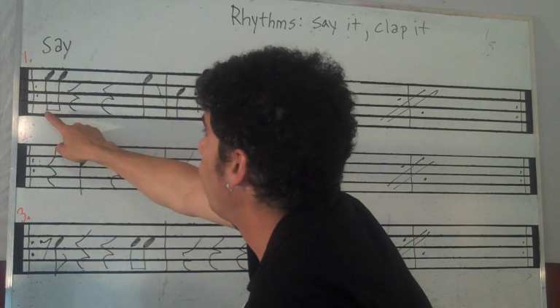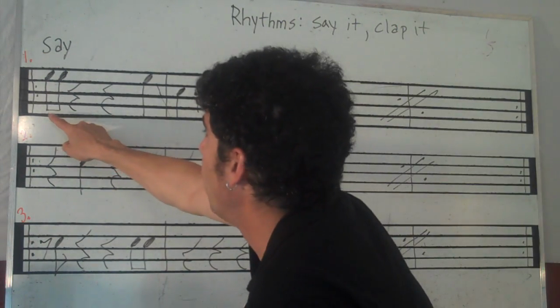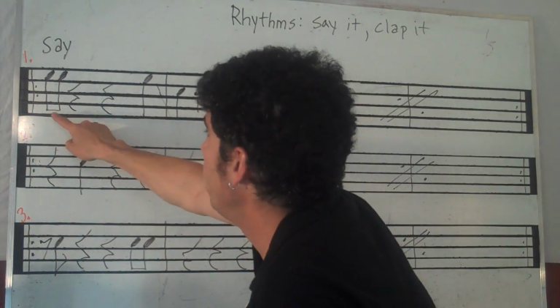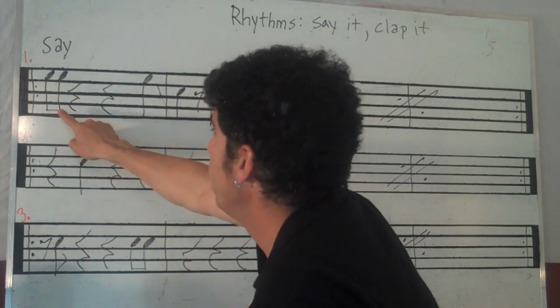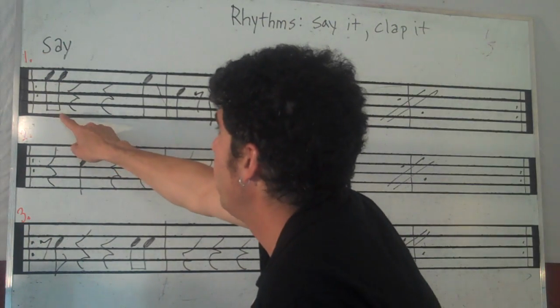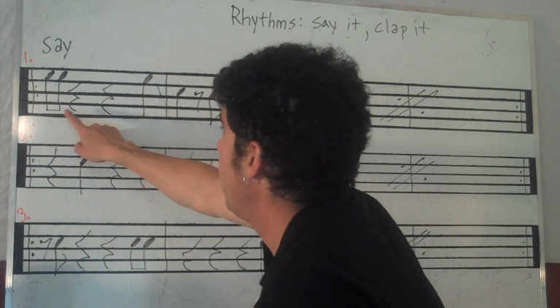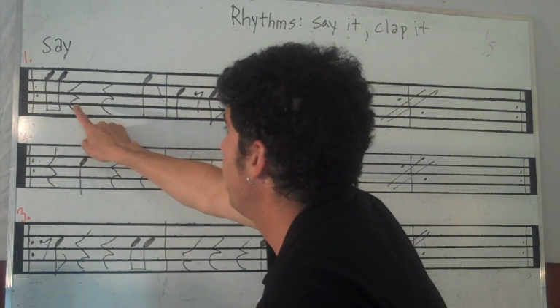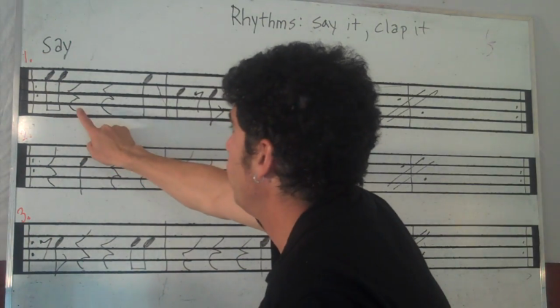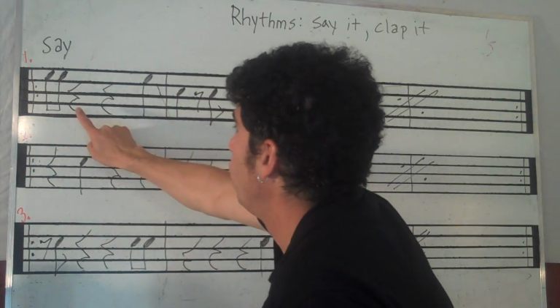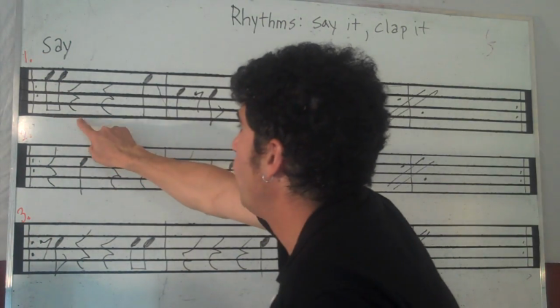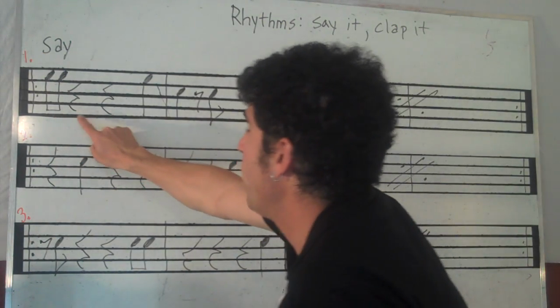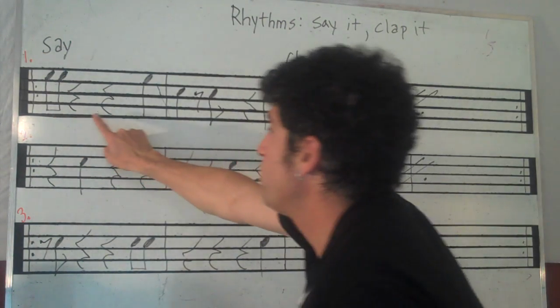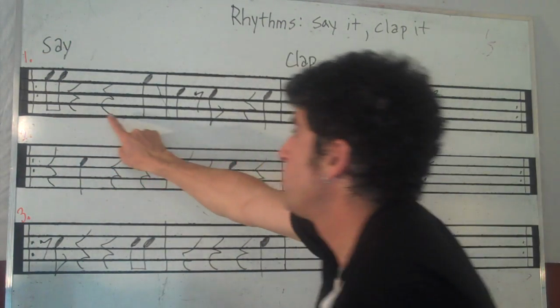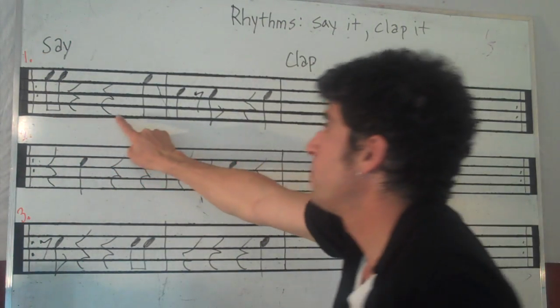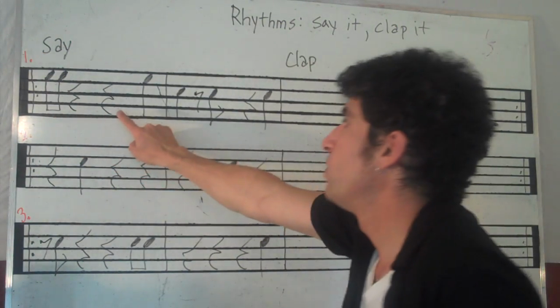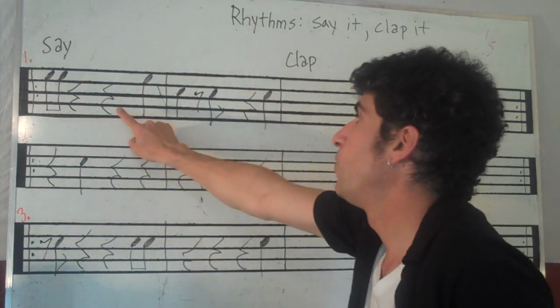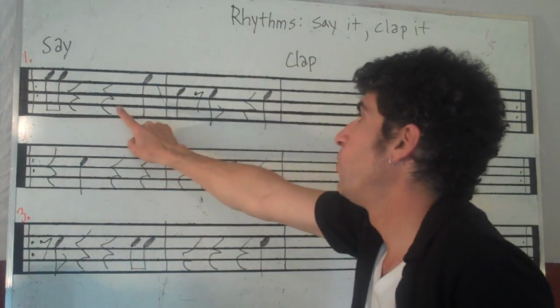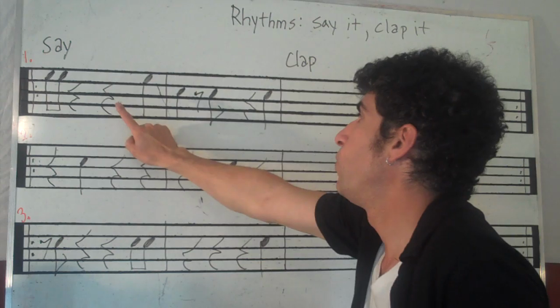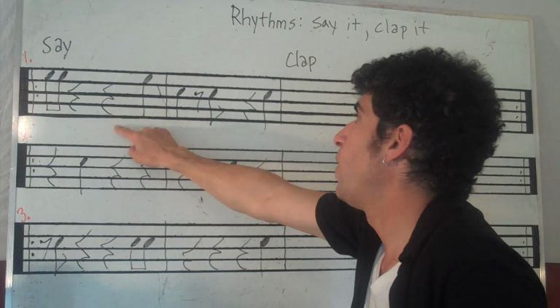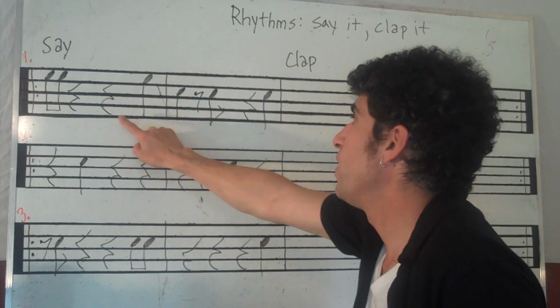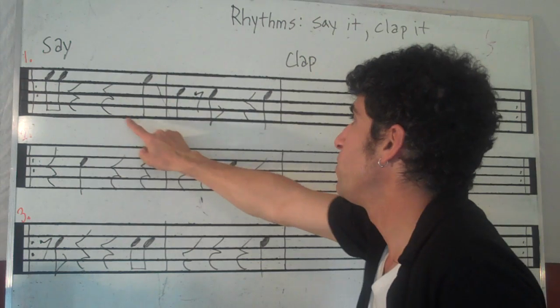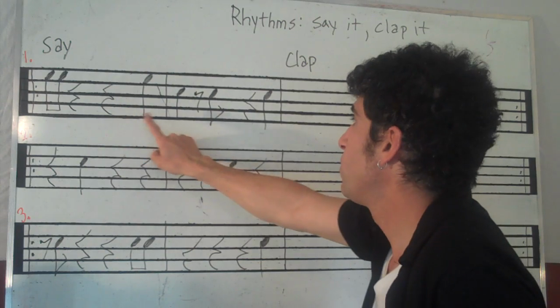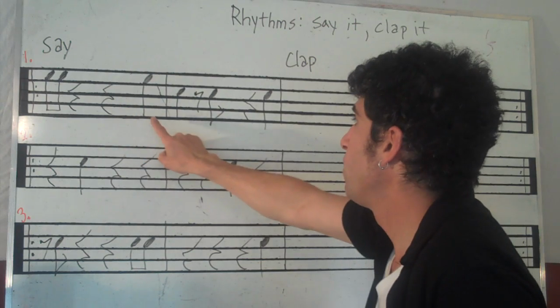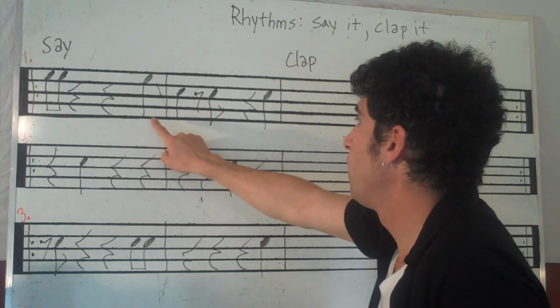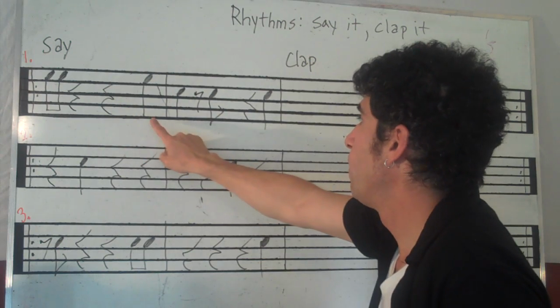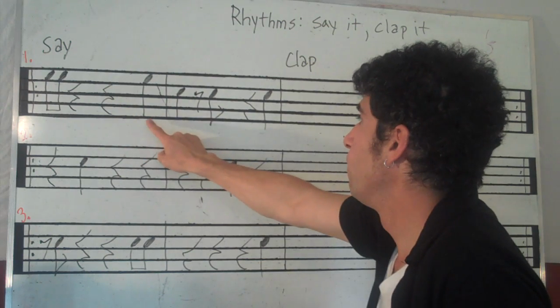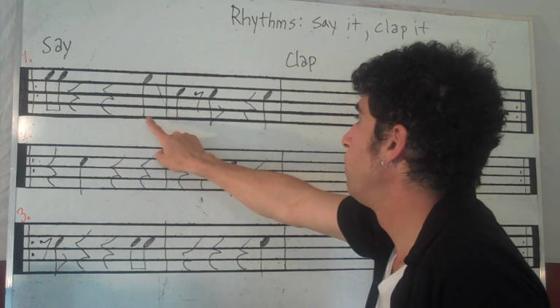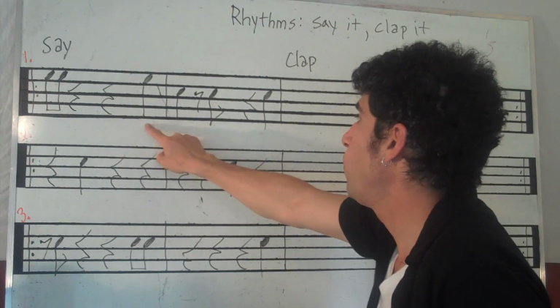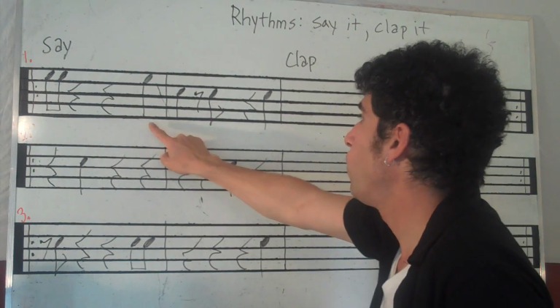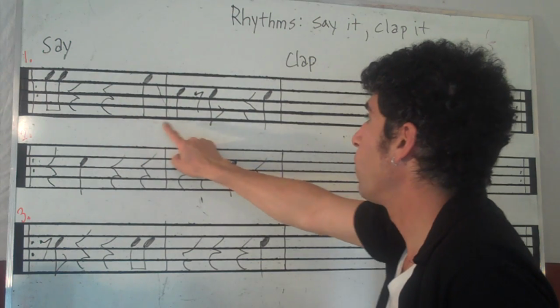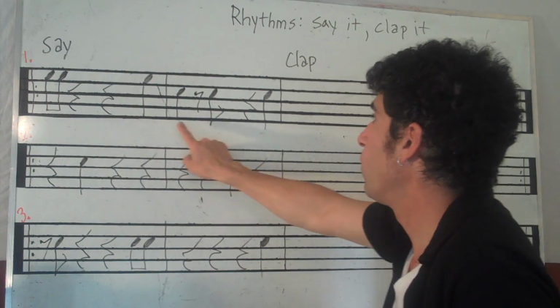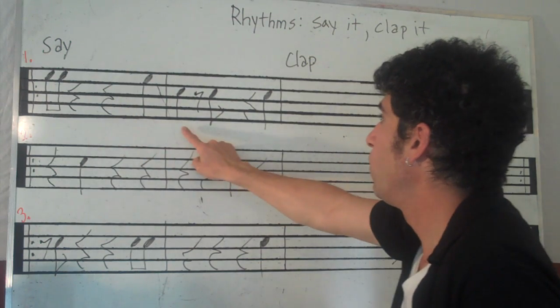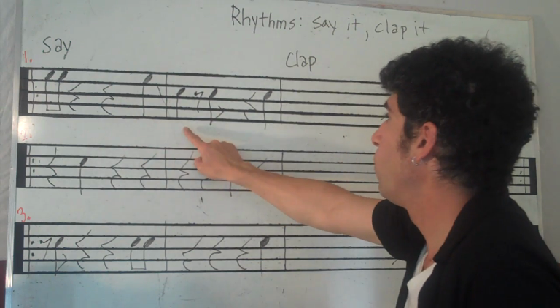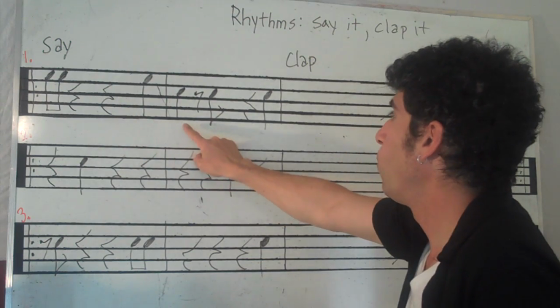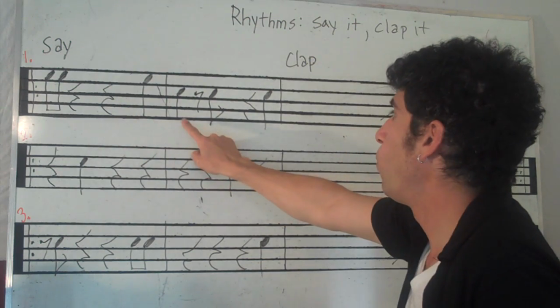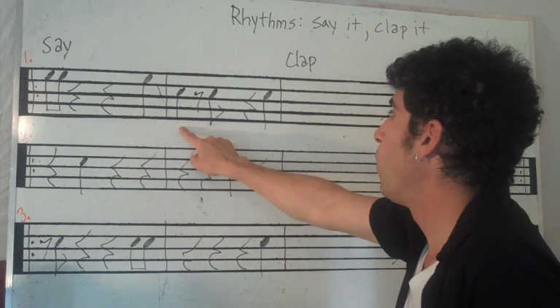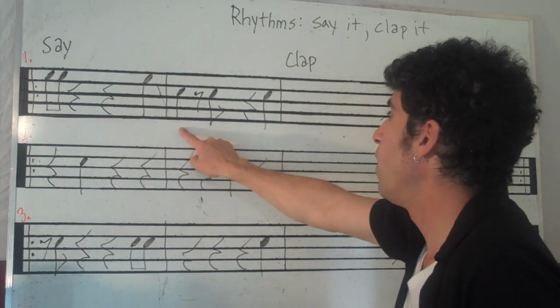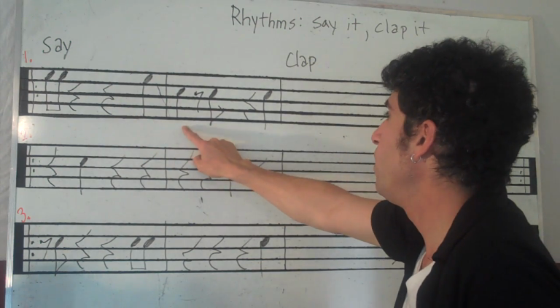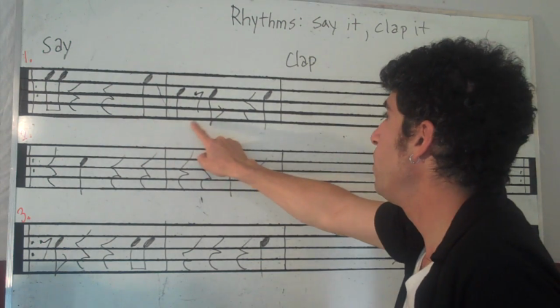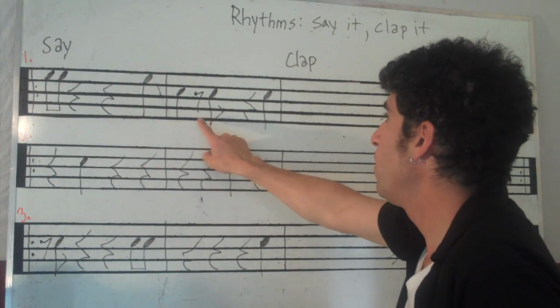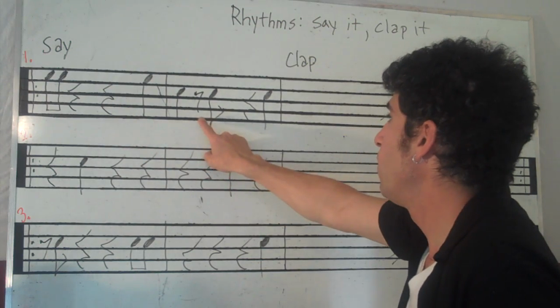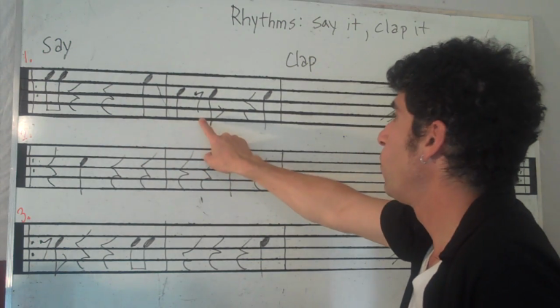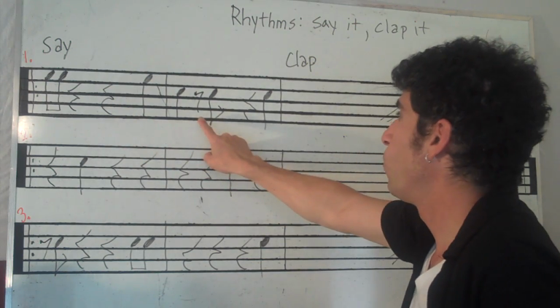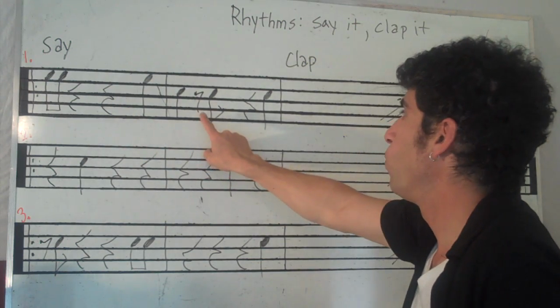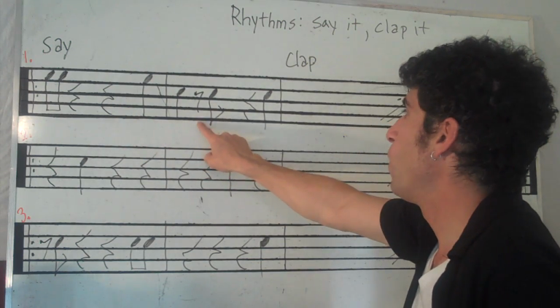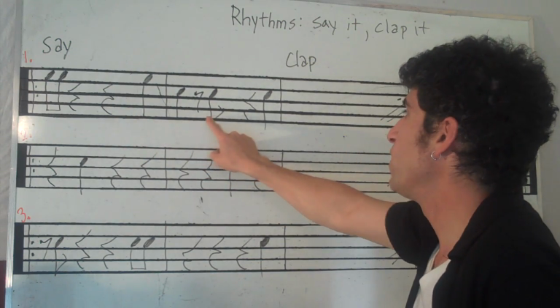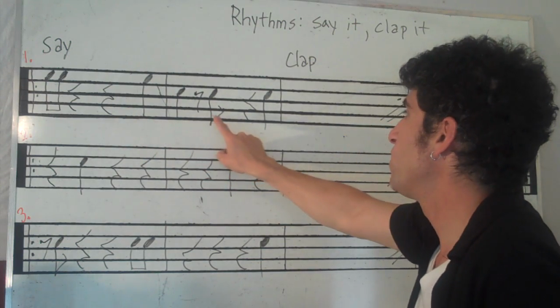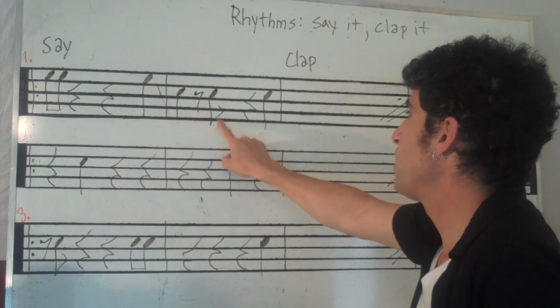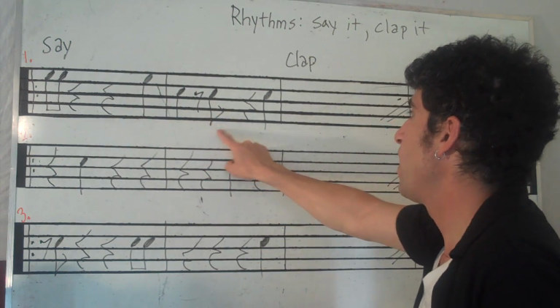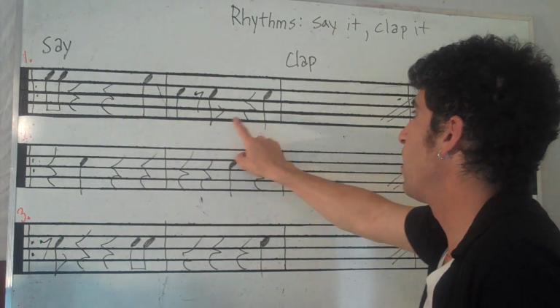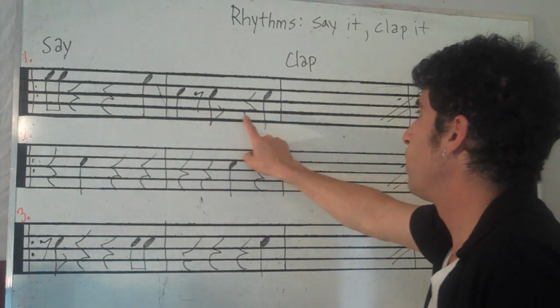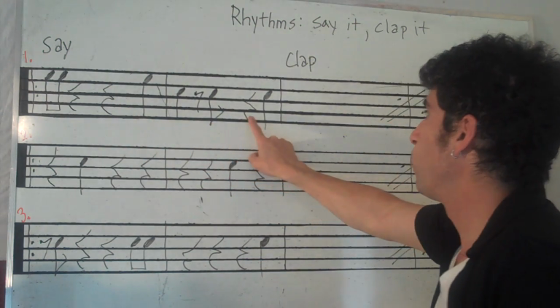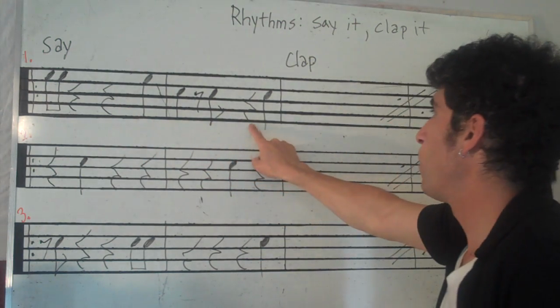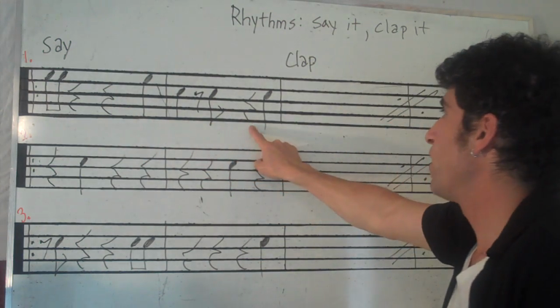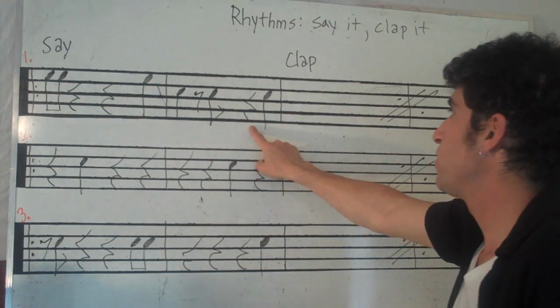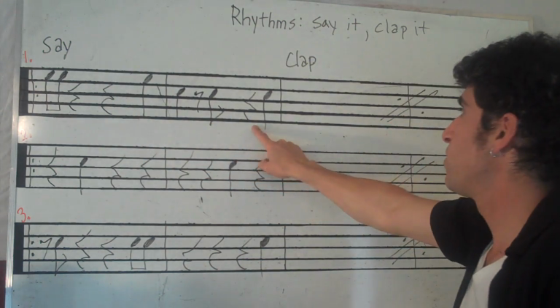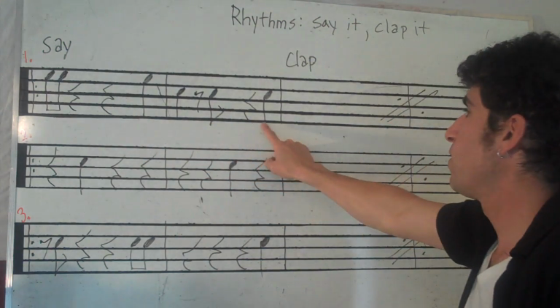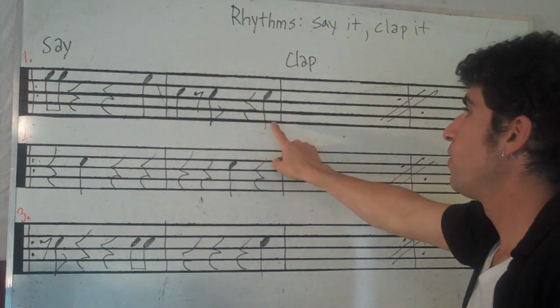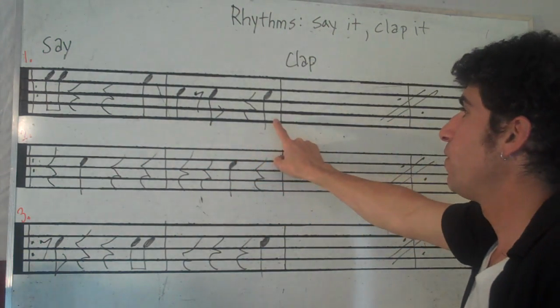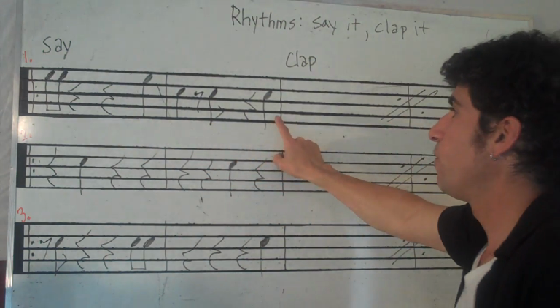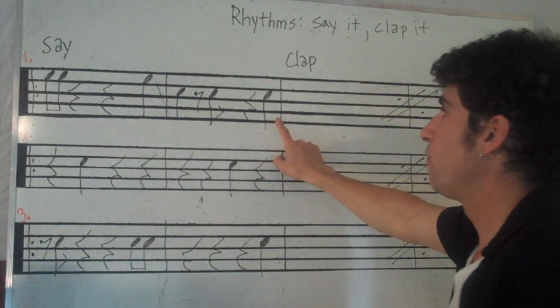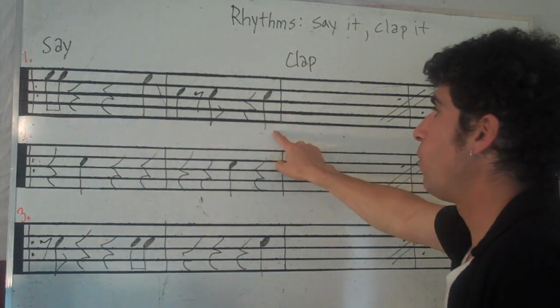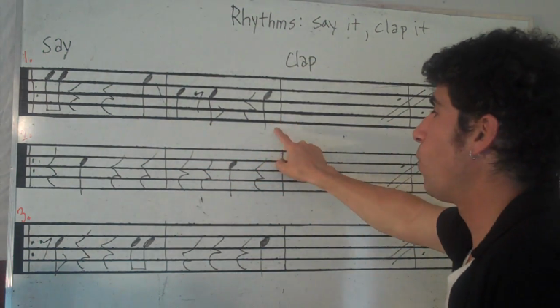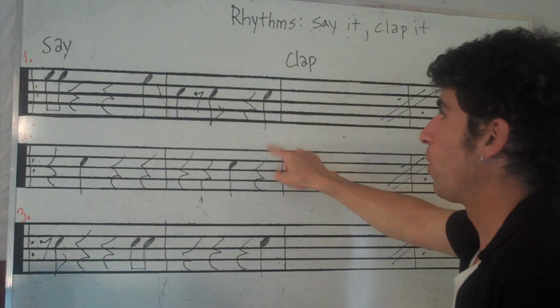One and rest, rest, four. One, rest and rest, four.